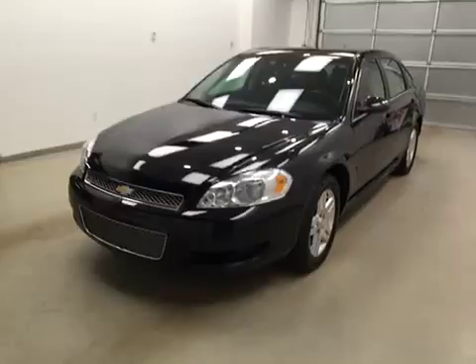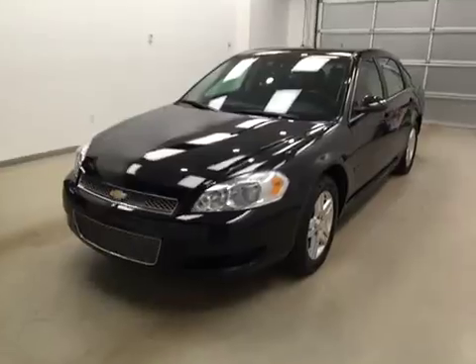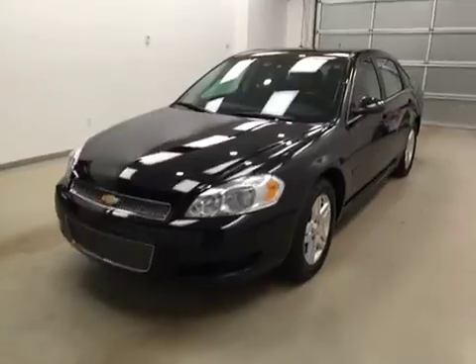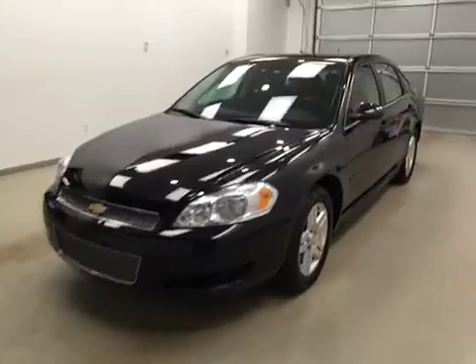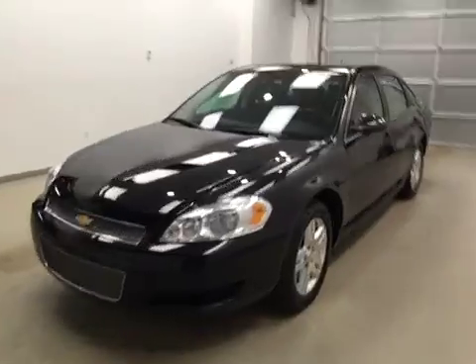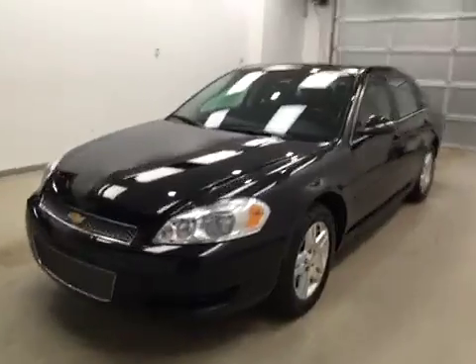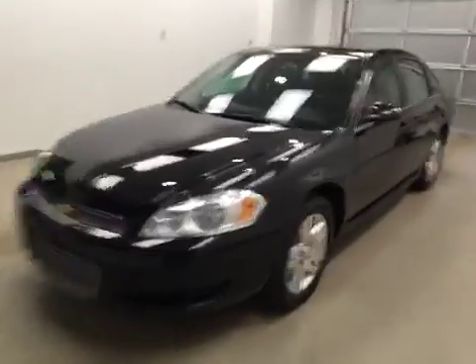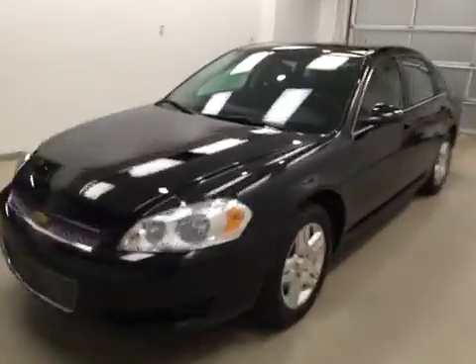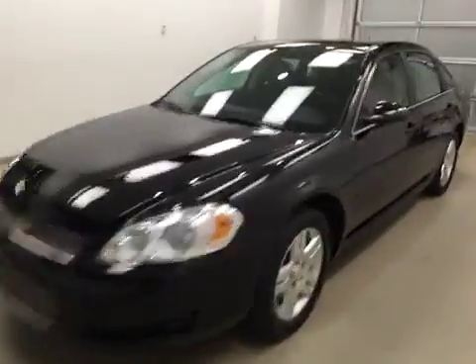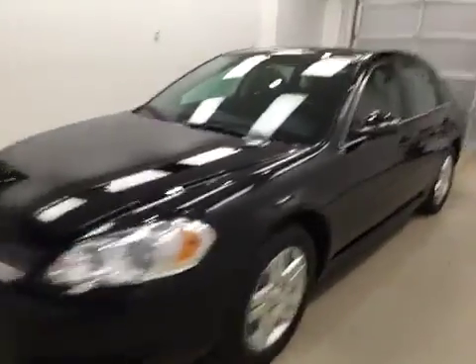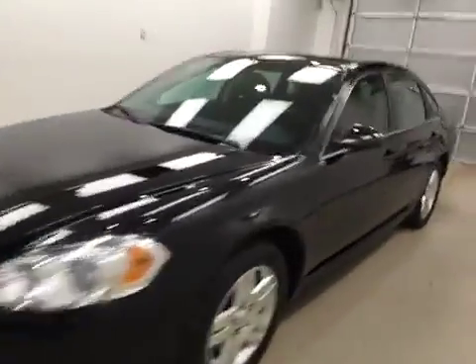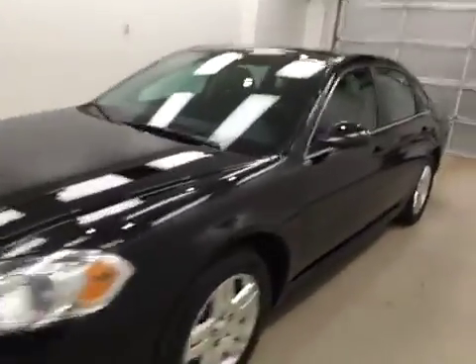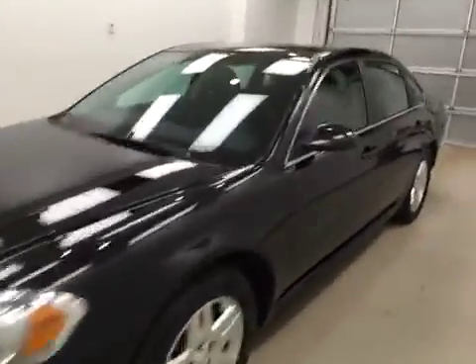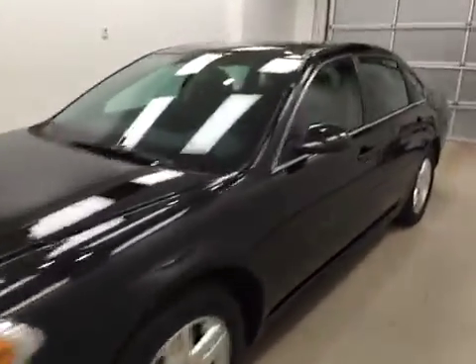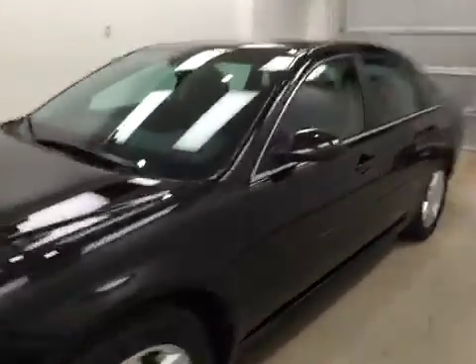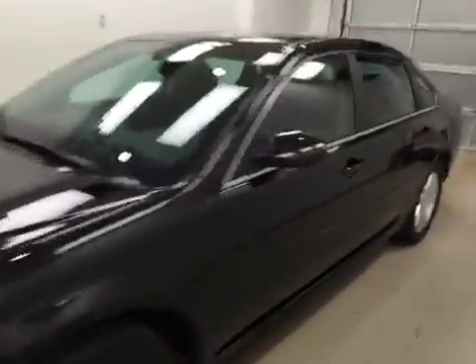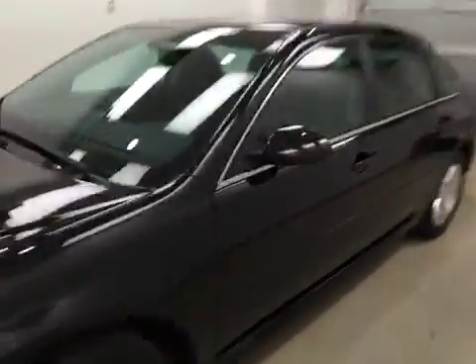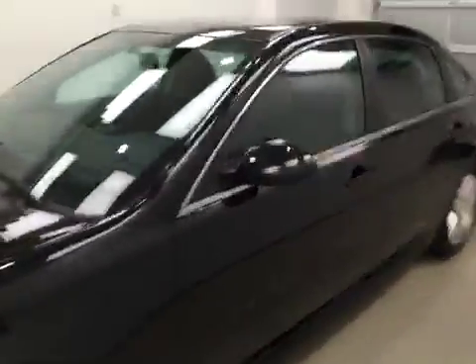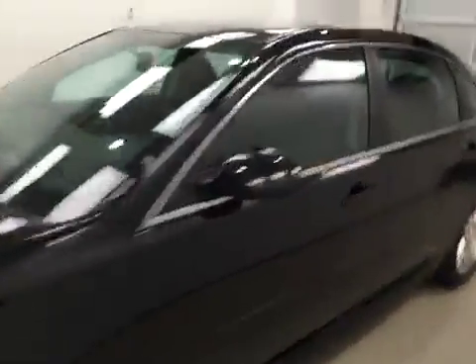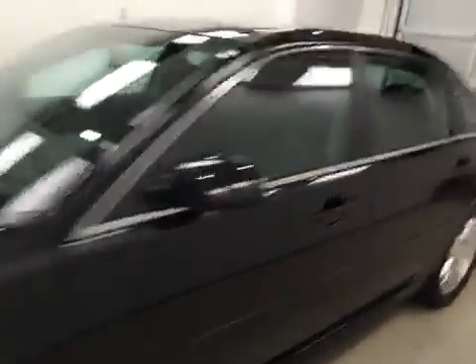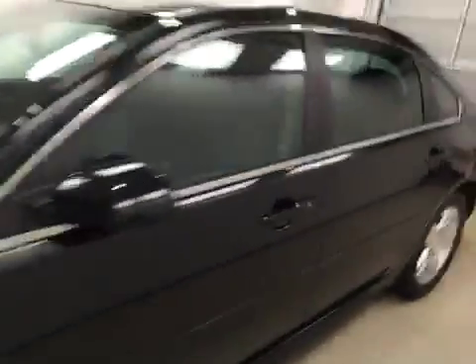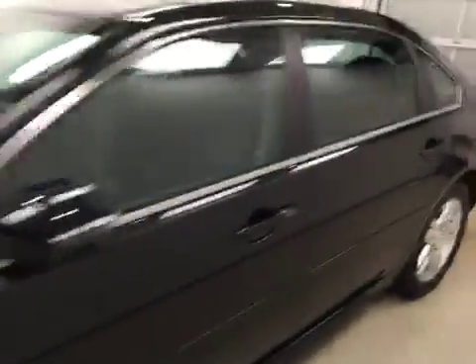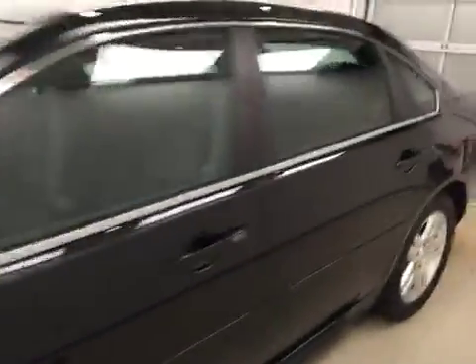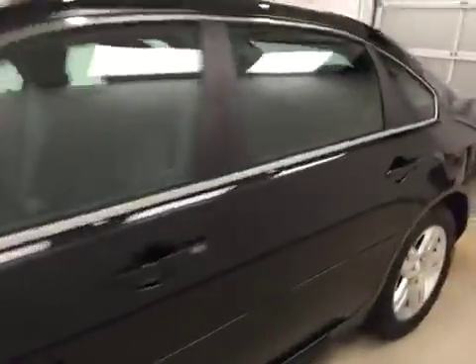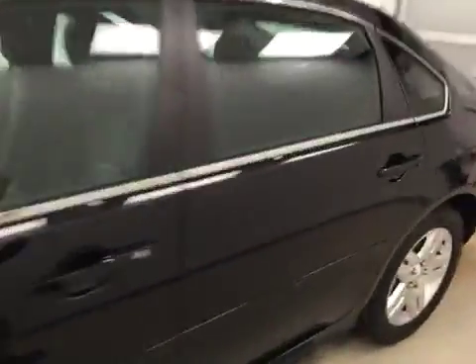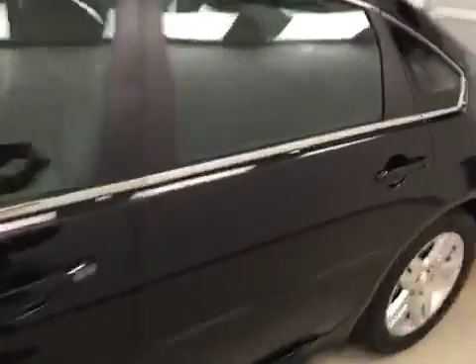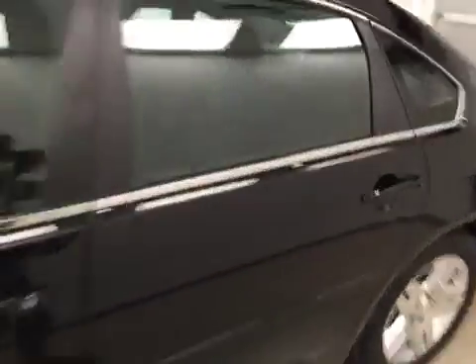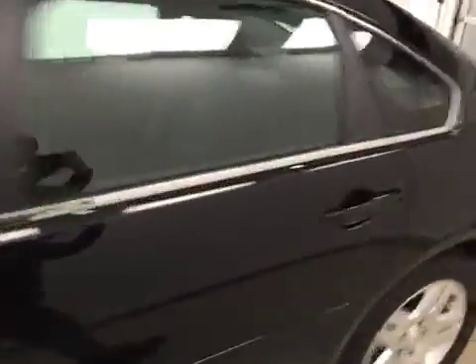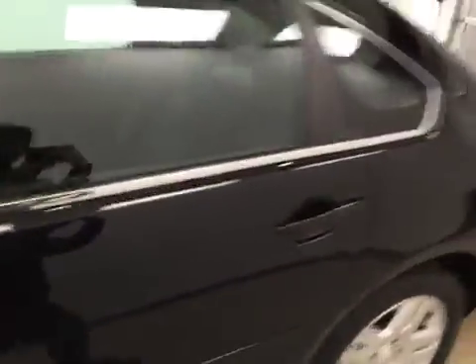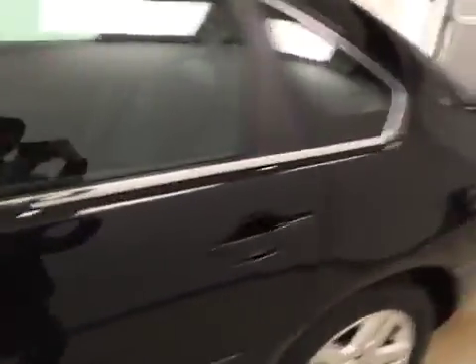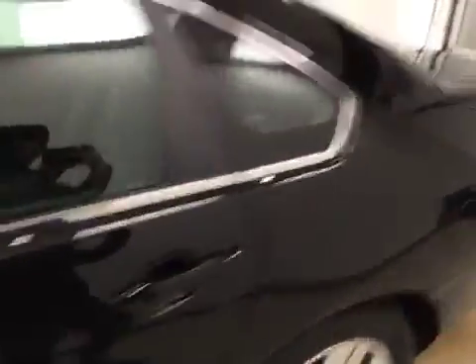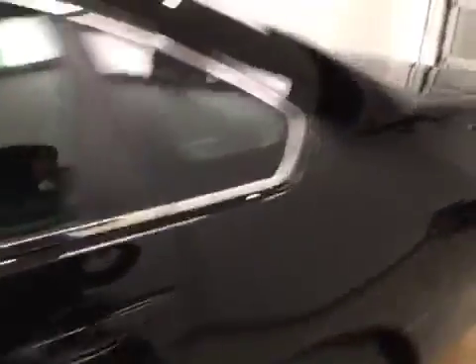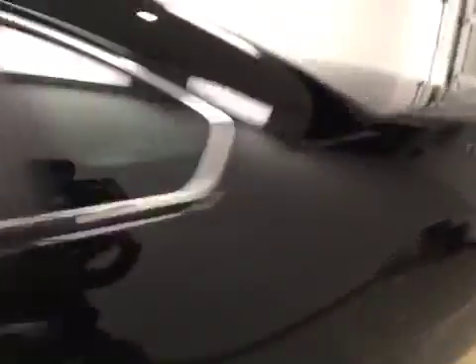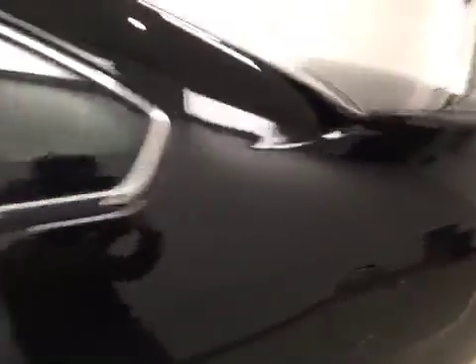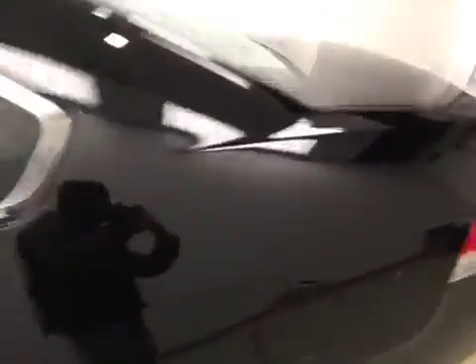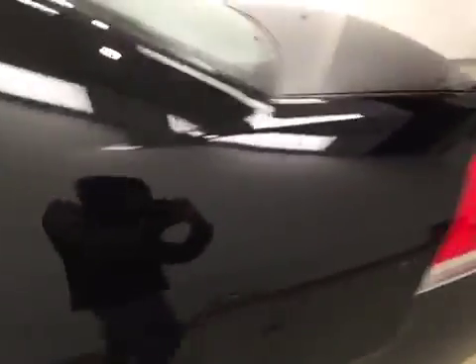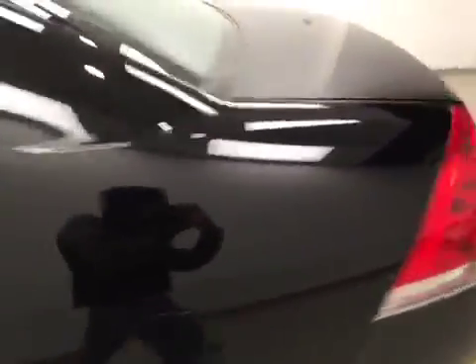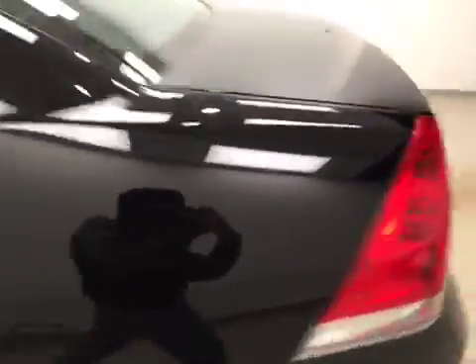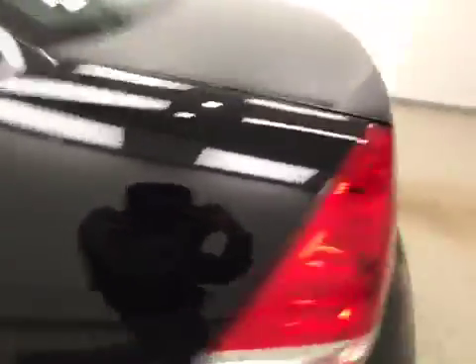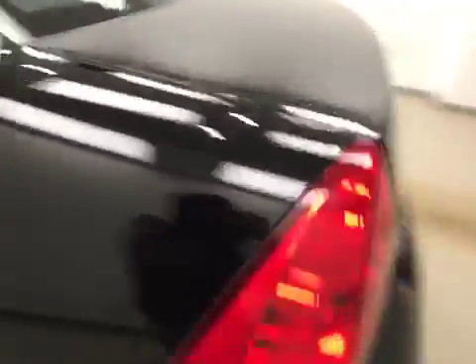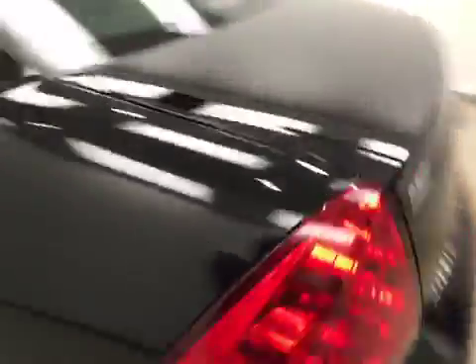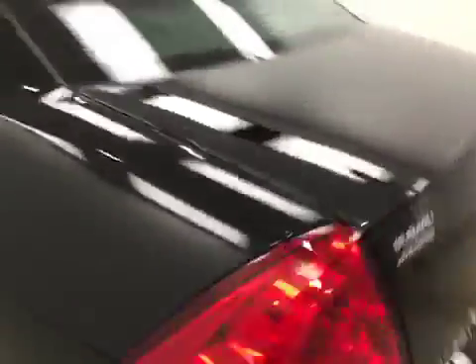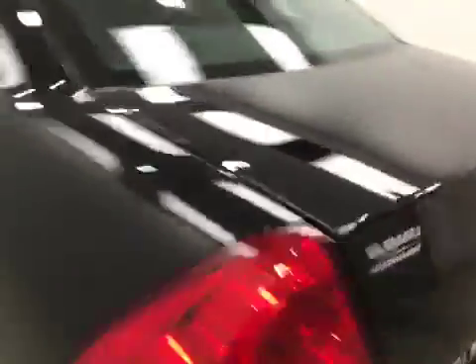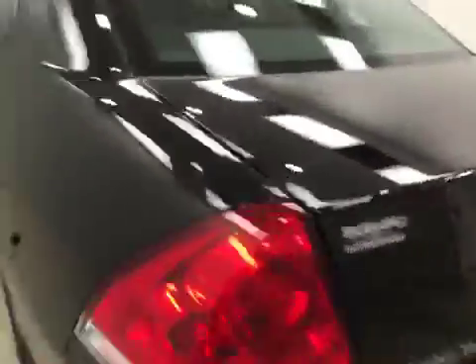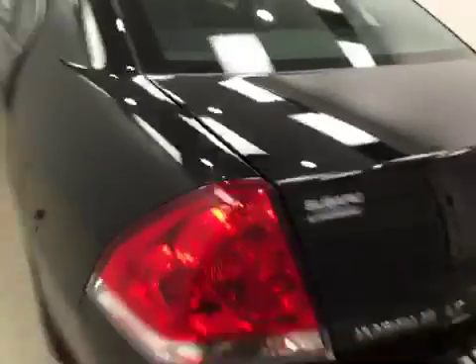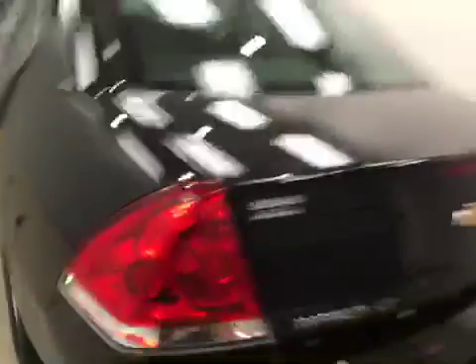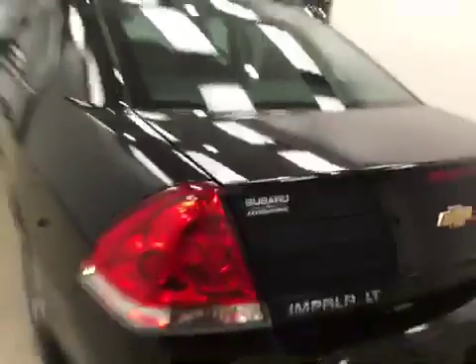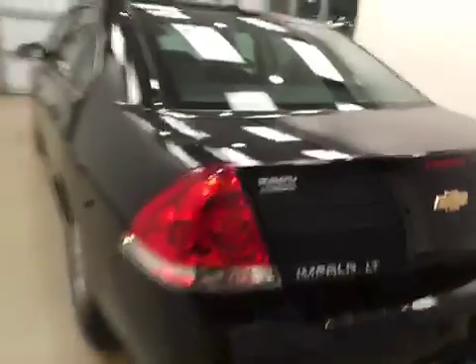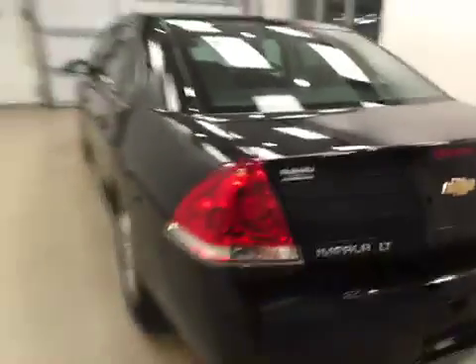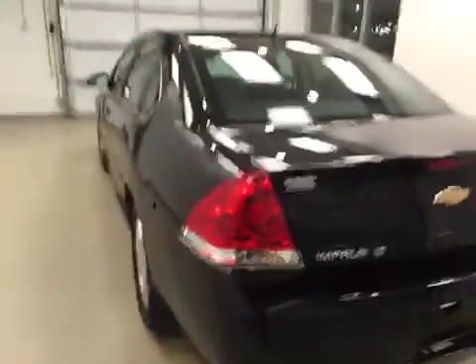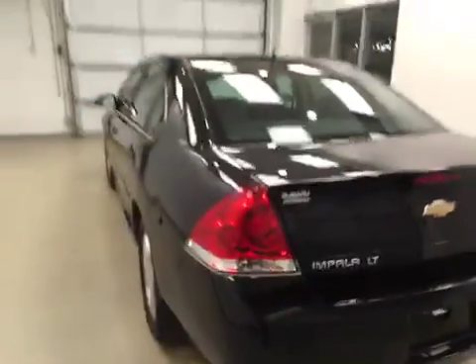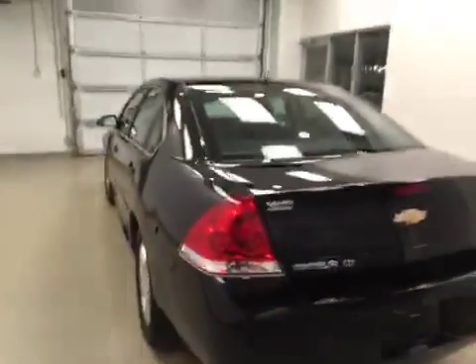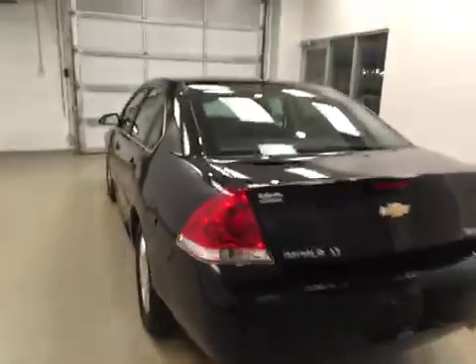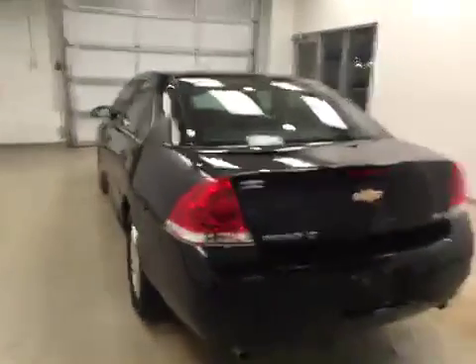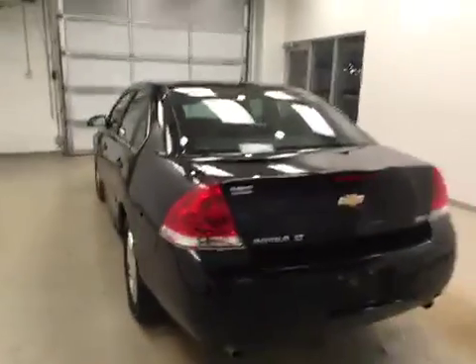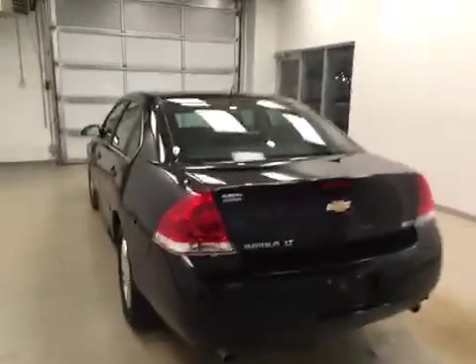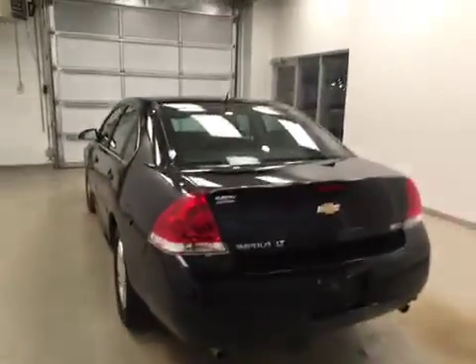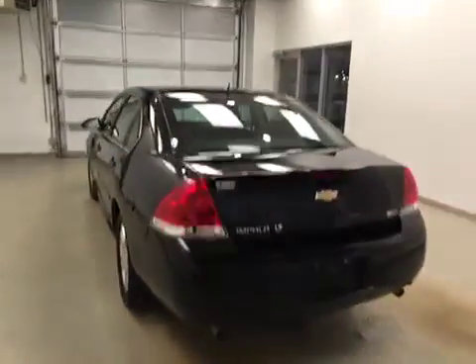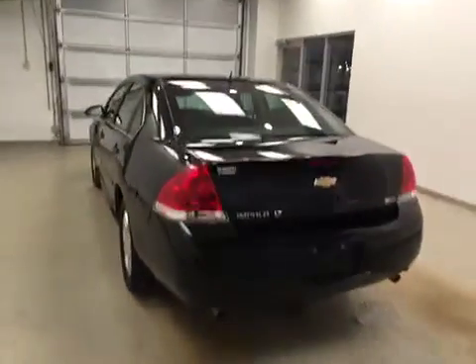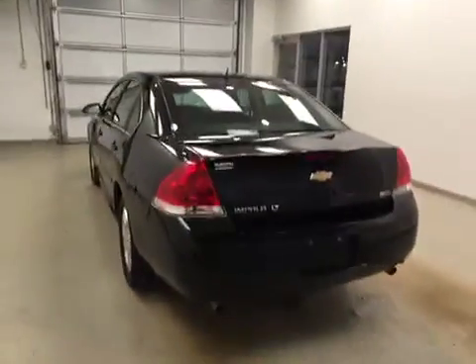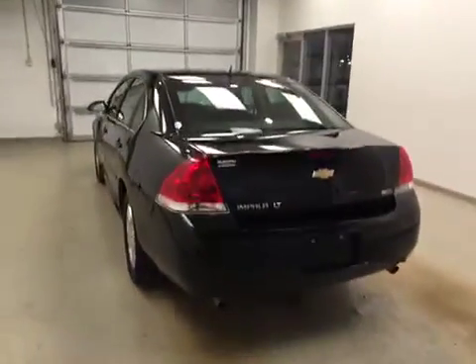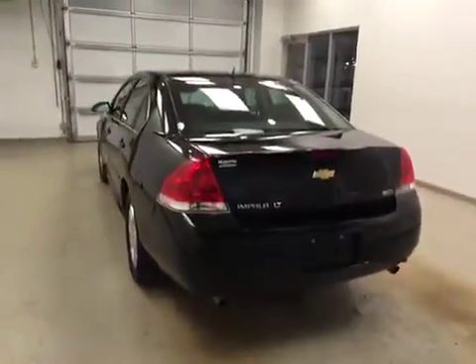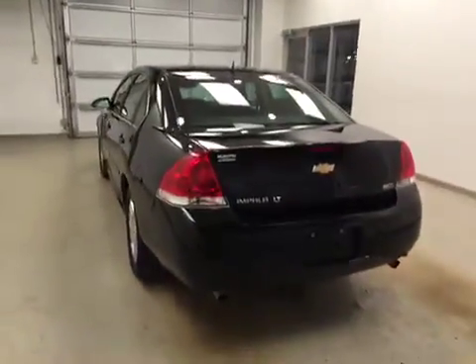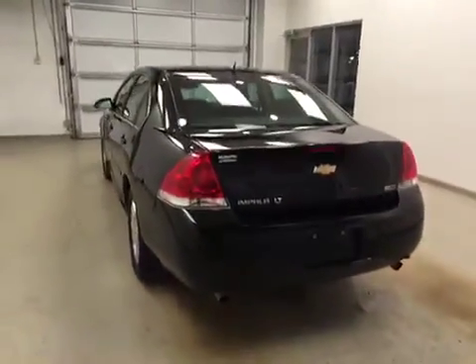This is stock number 166079 on a 2013 Chevy Impala LT, and our exterior color today is black.